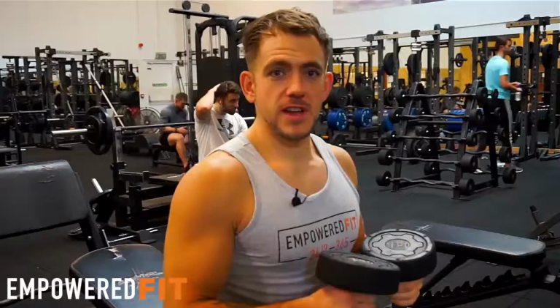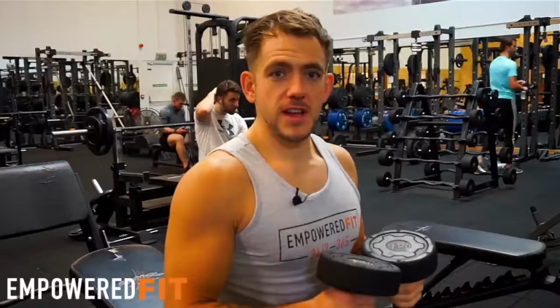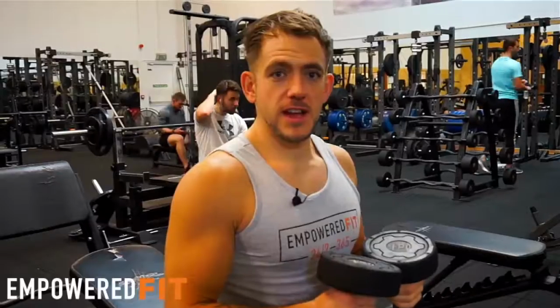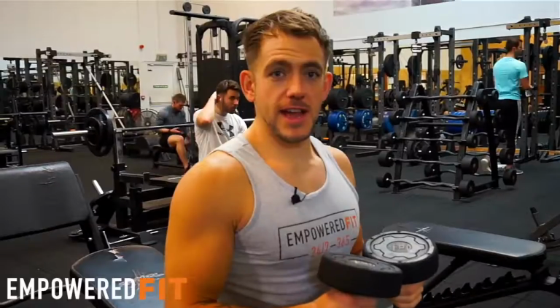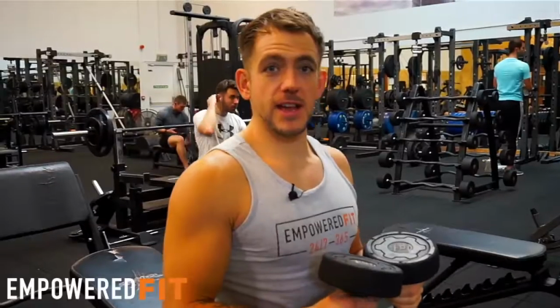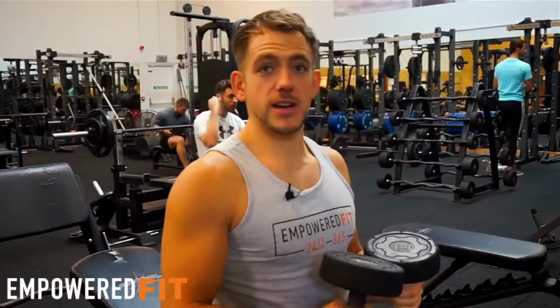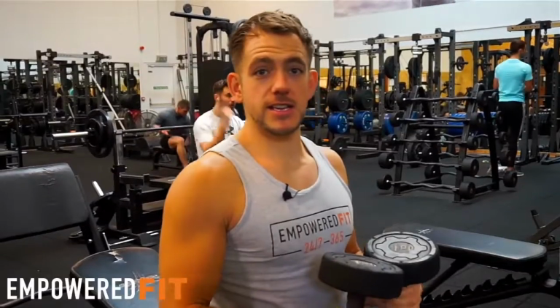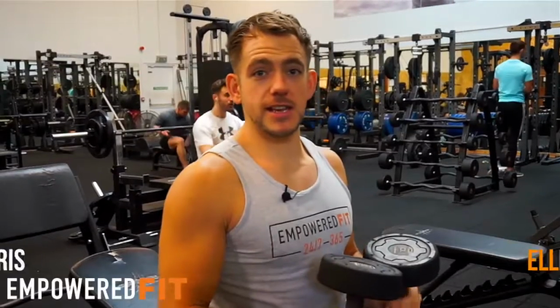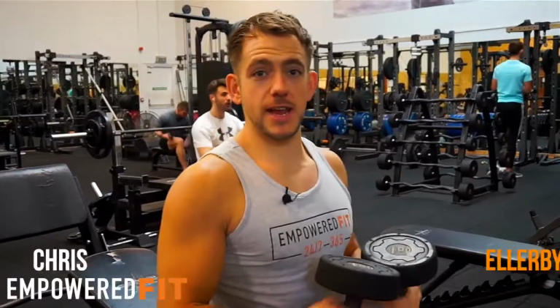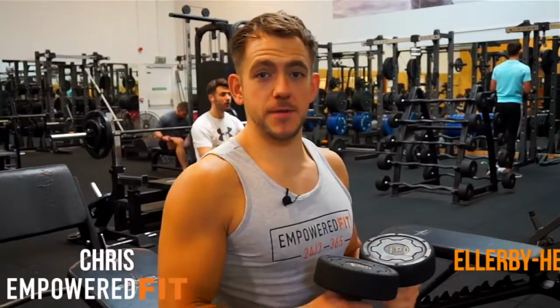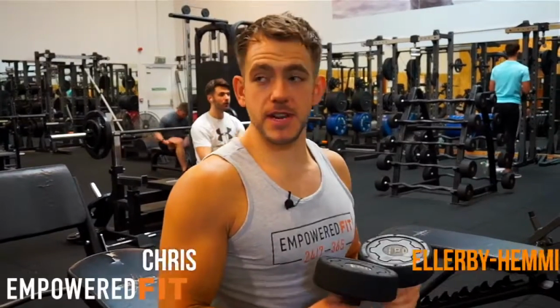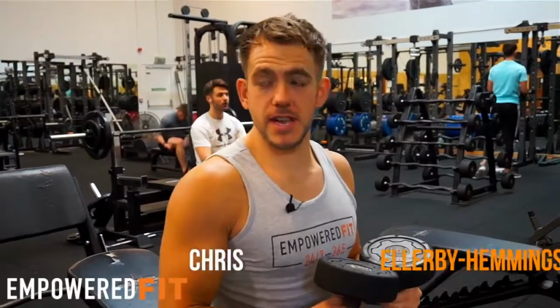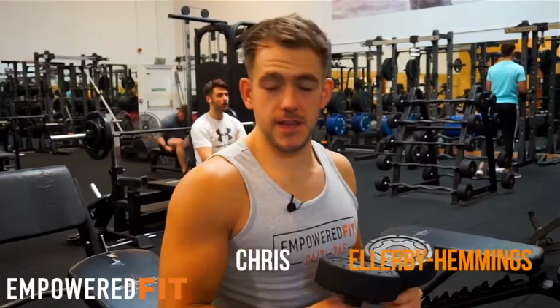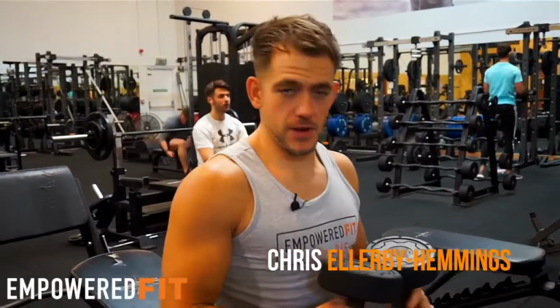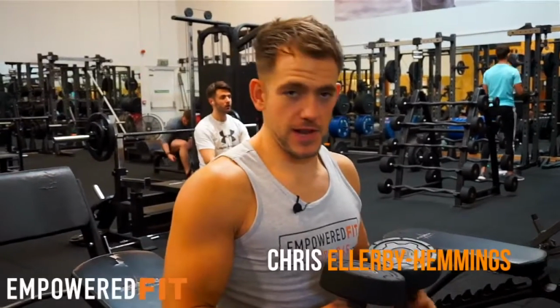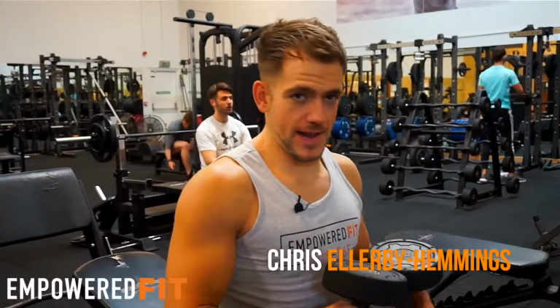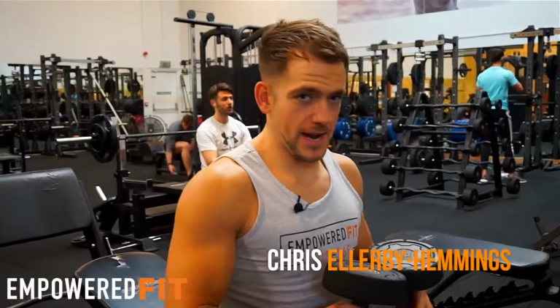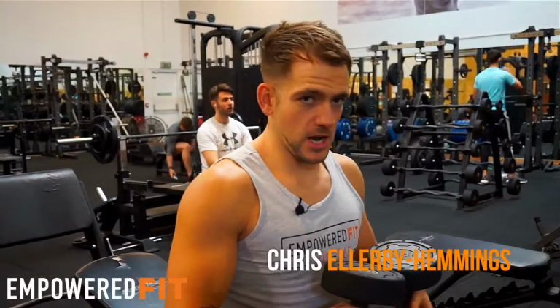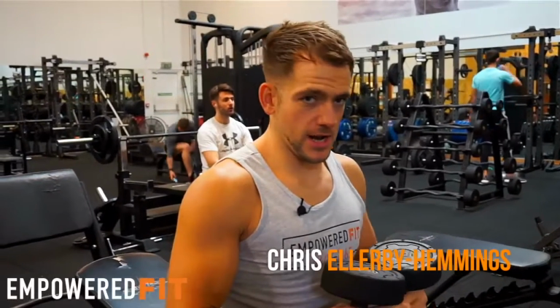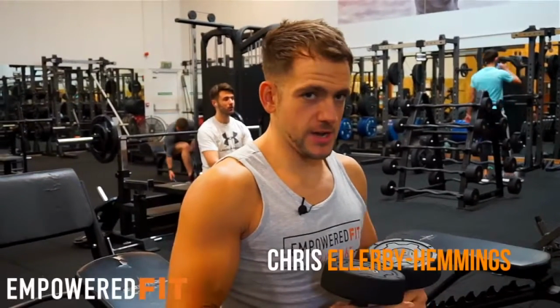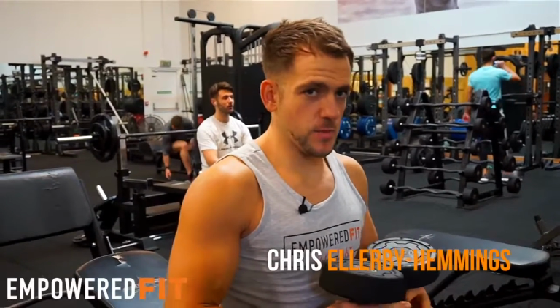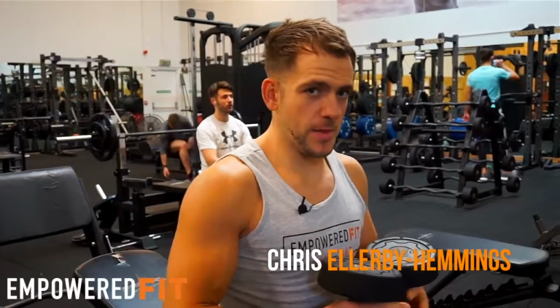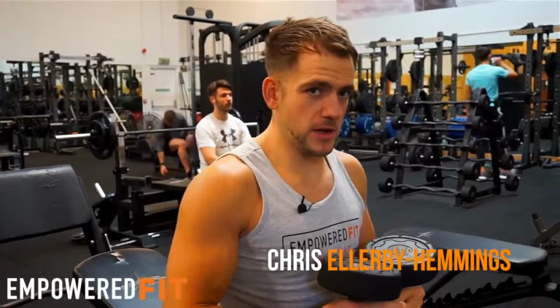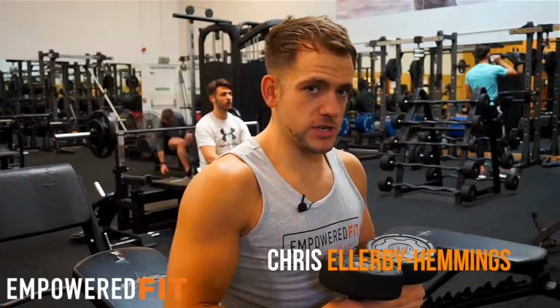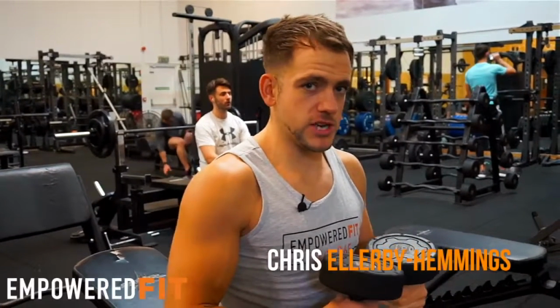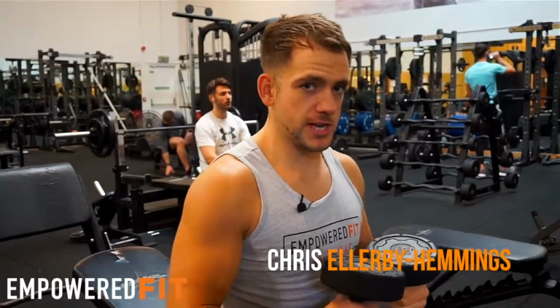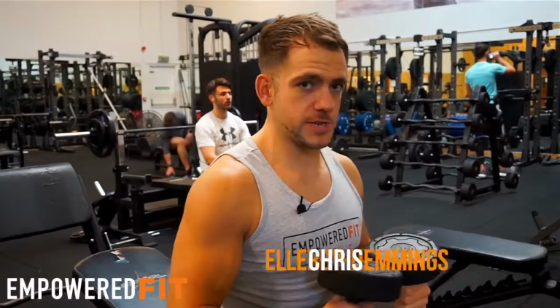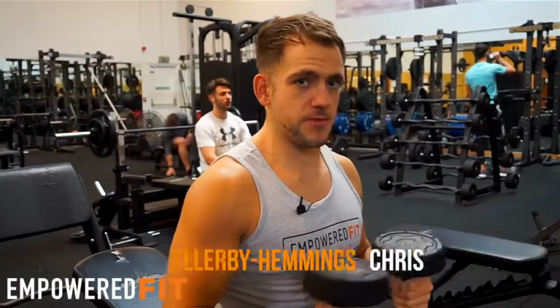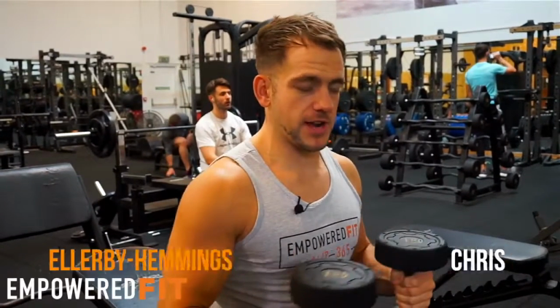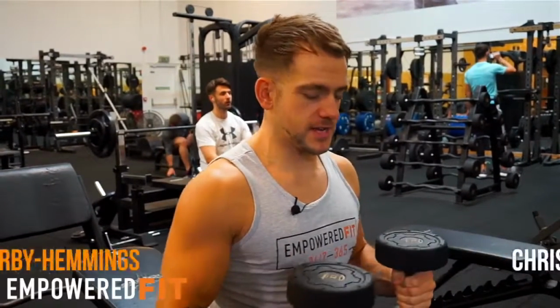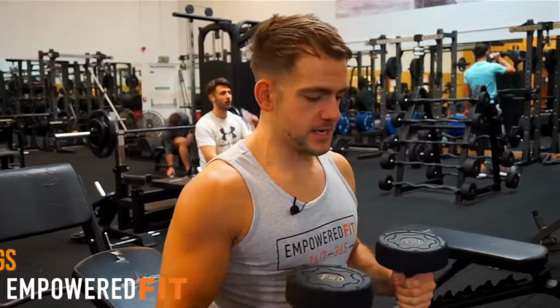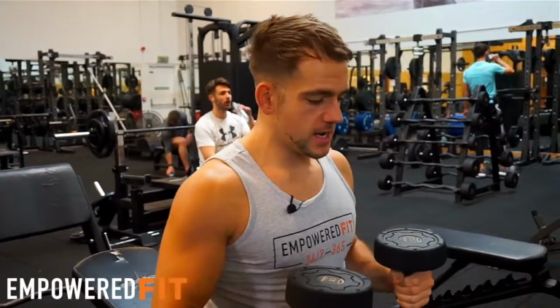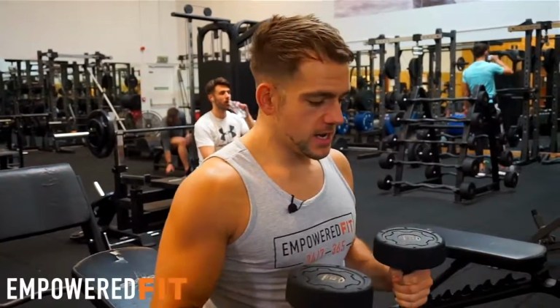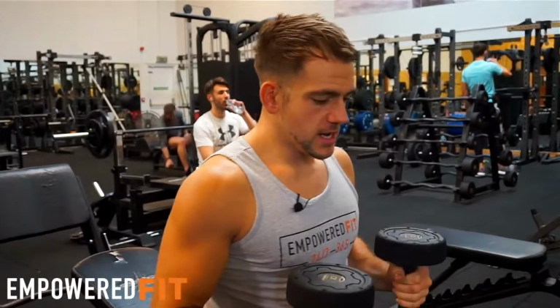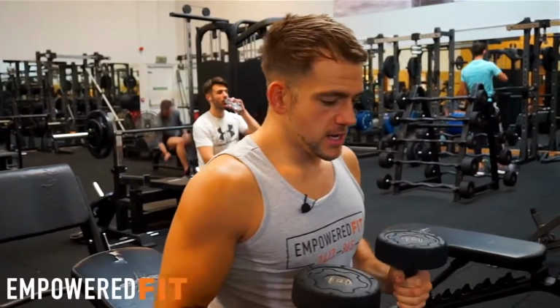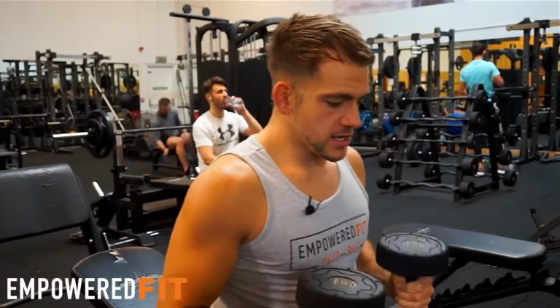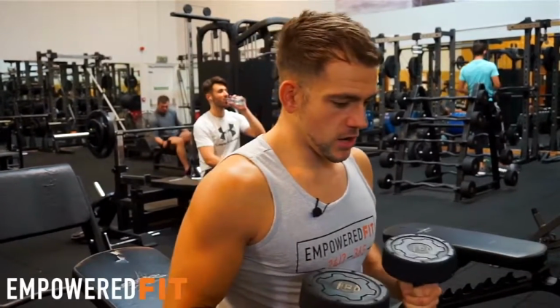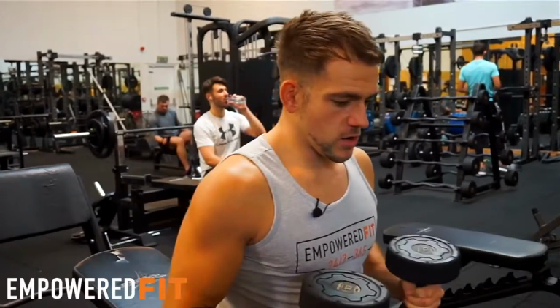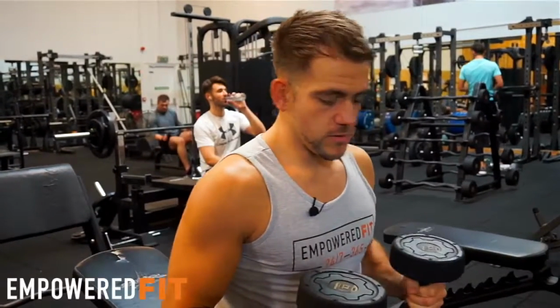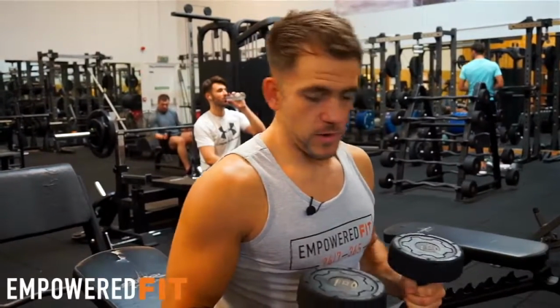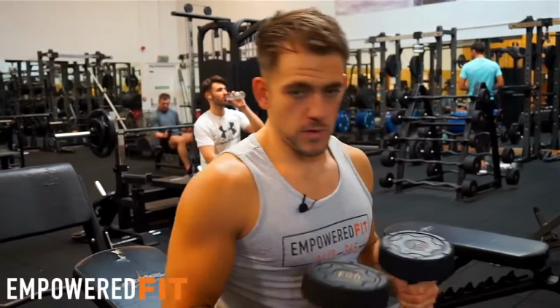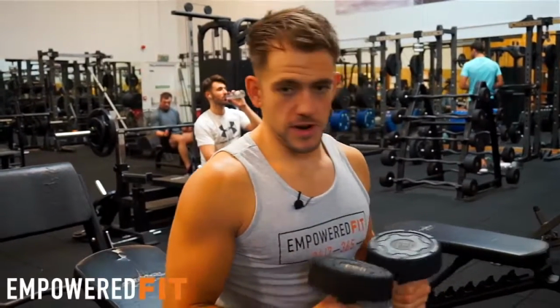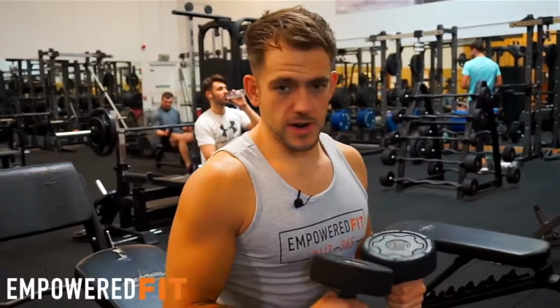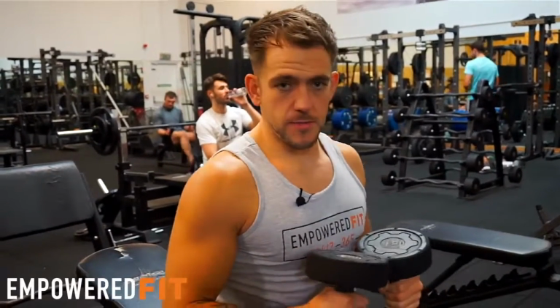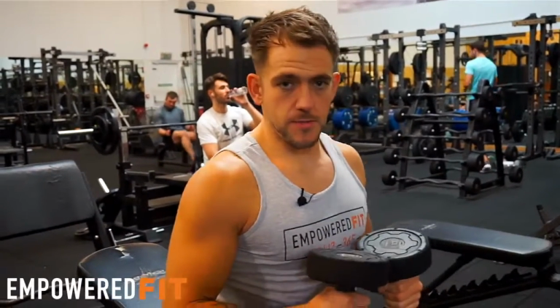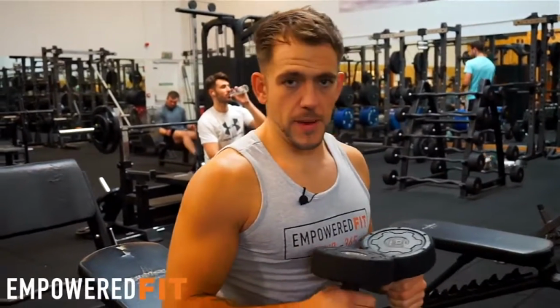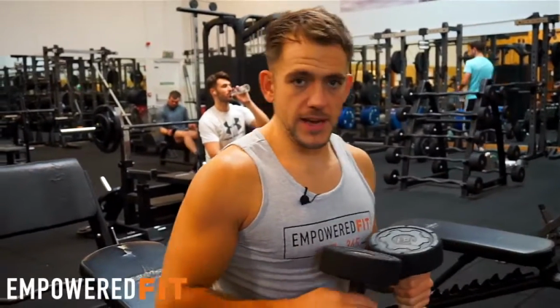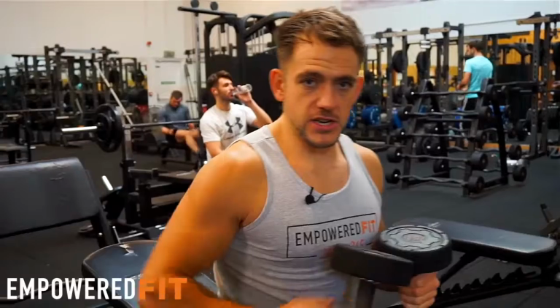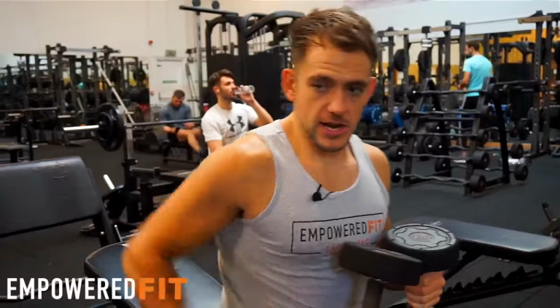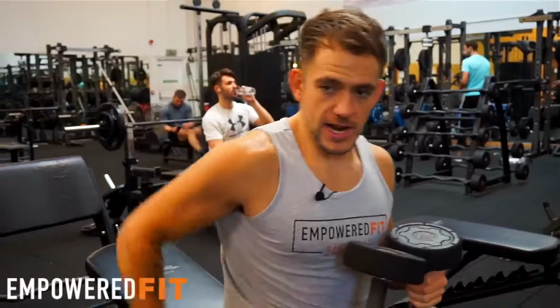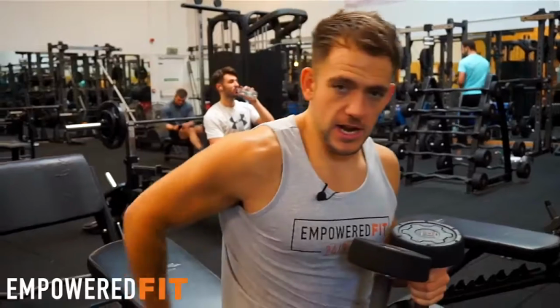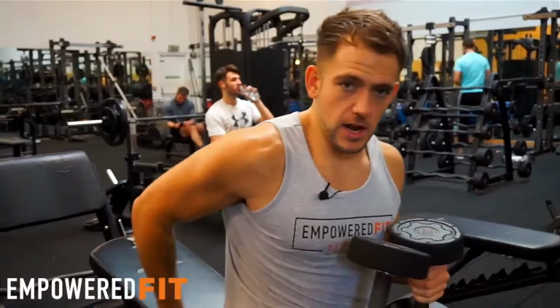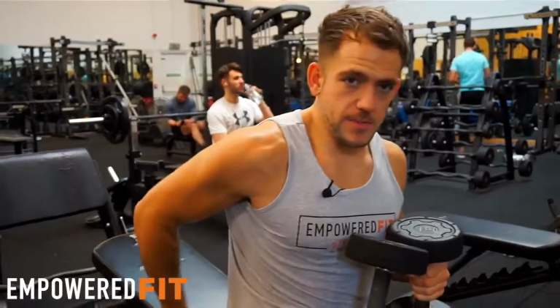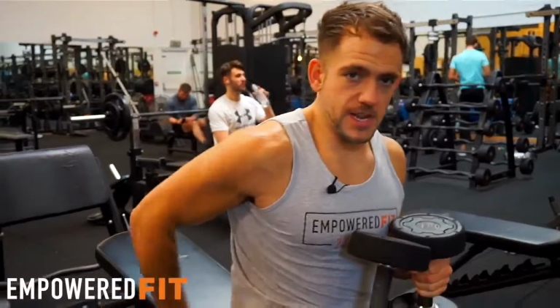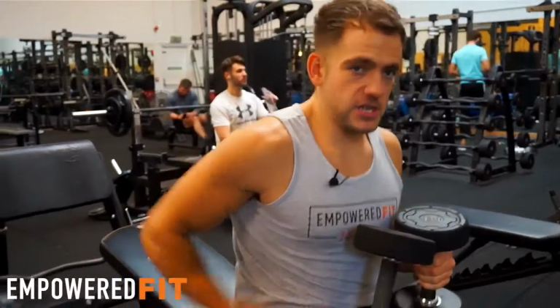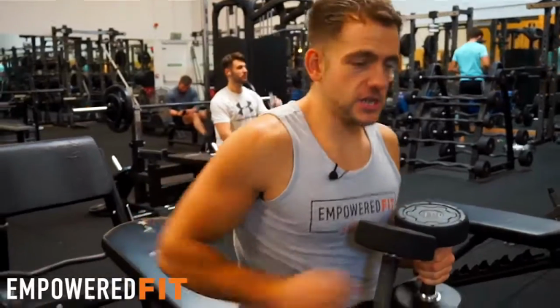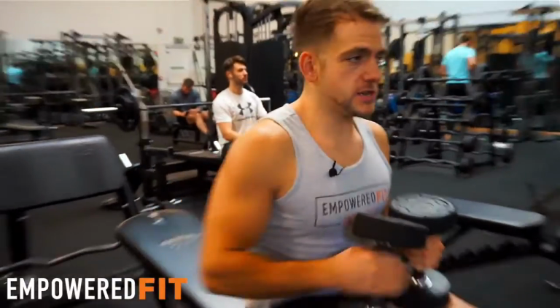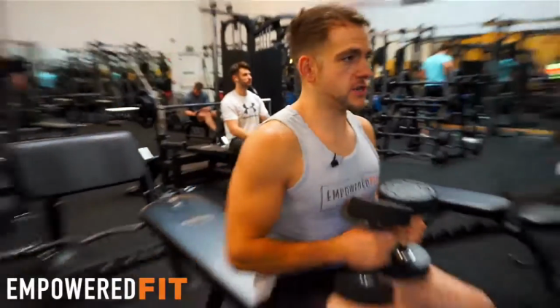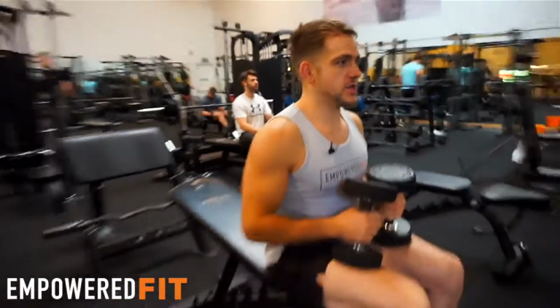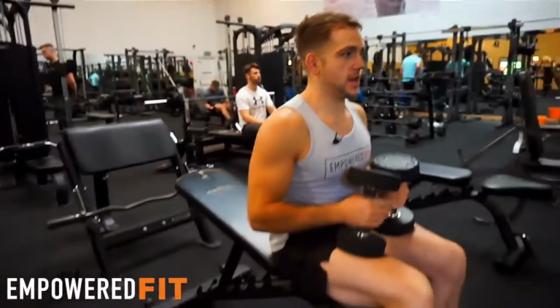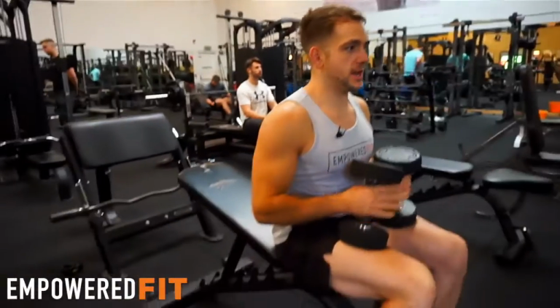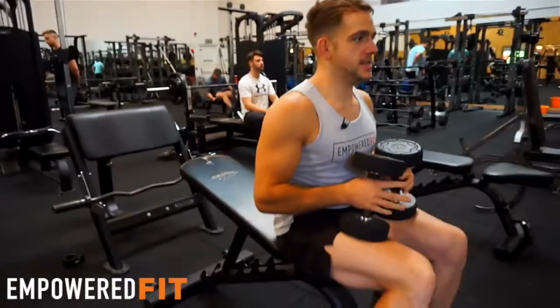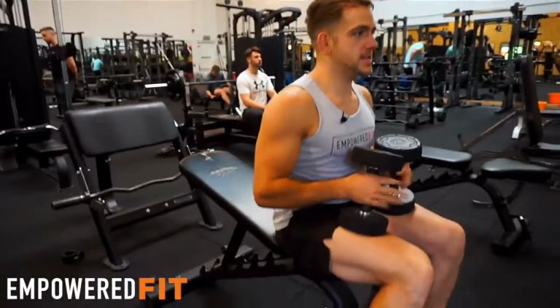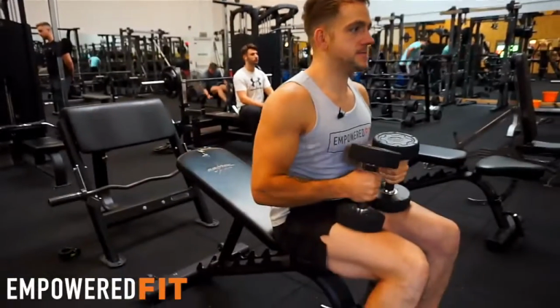Today I'm going to take you through the incline dumbbell chest press. We want to bench in an incline position just like this.